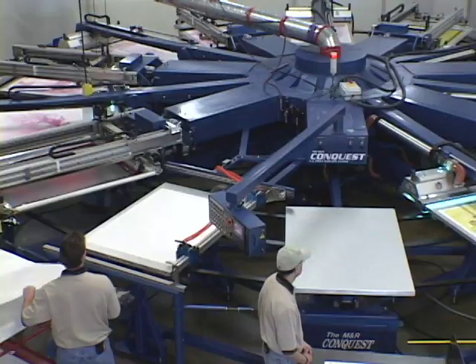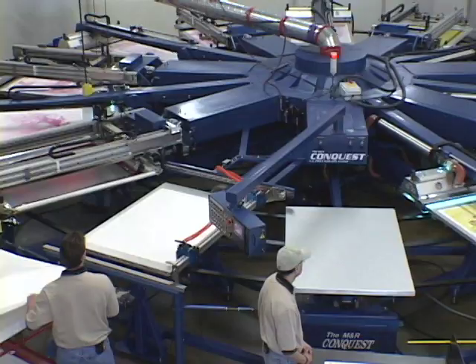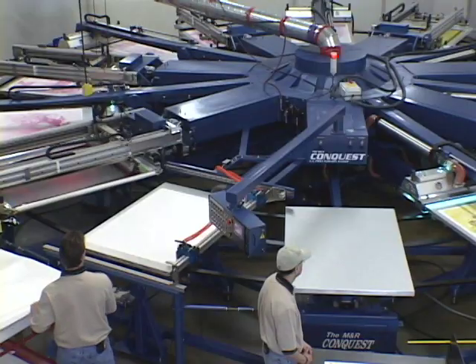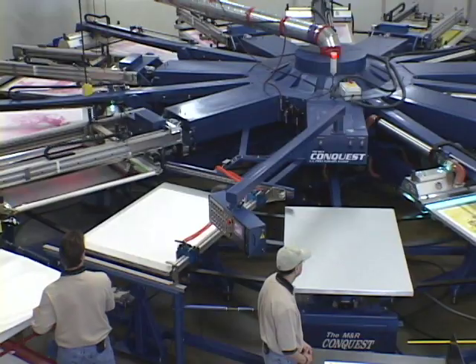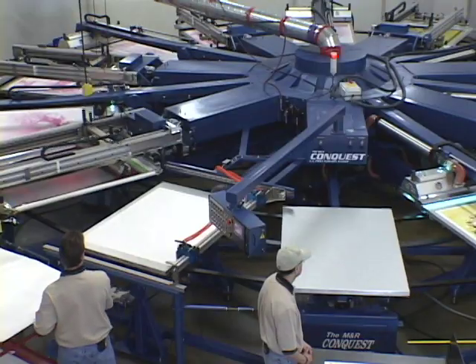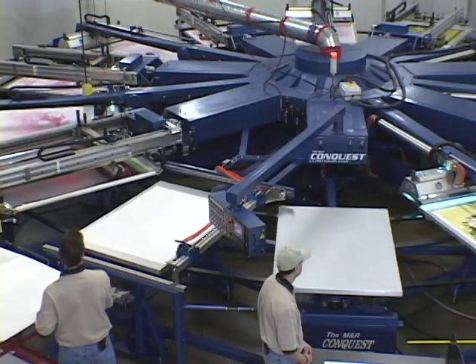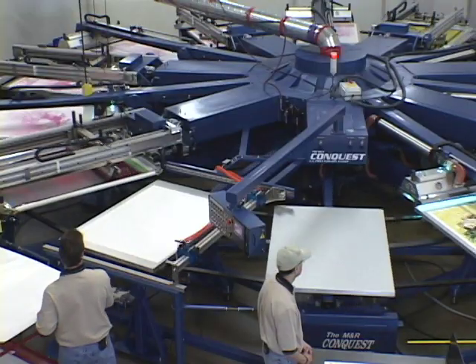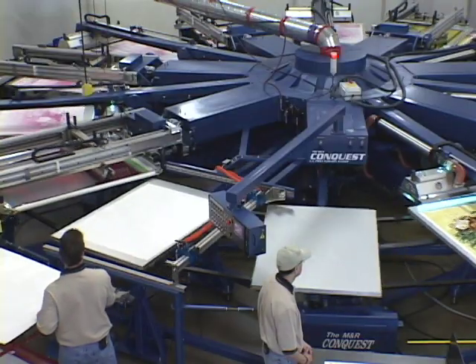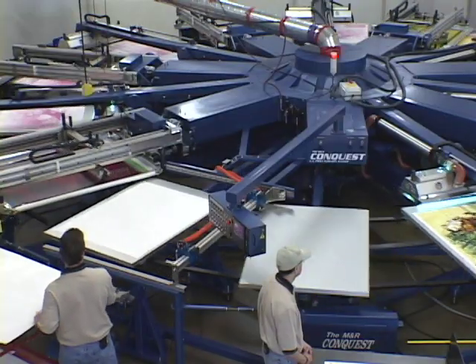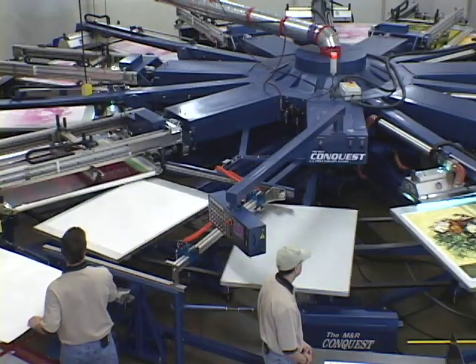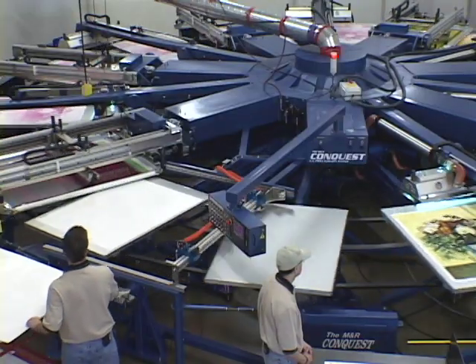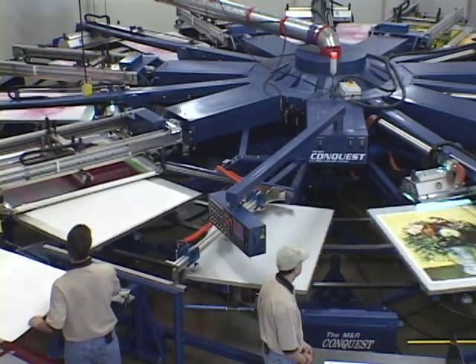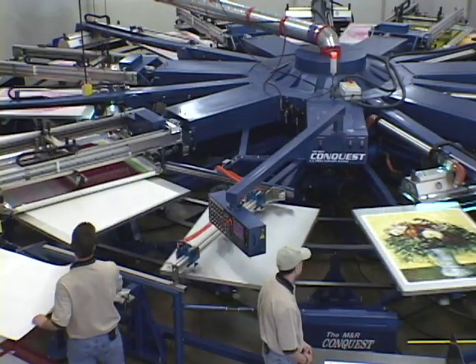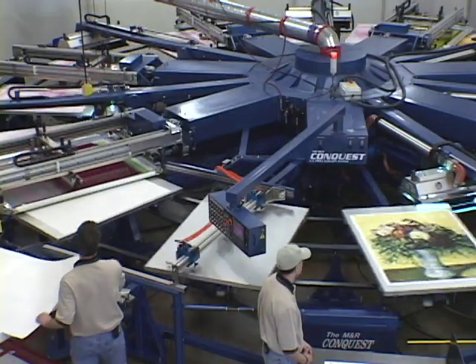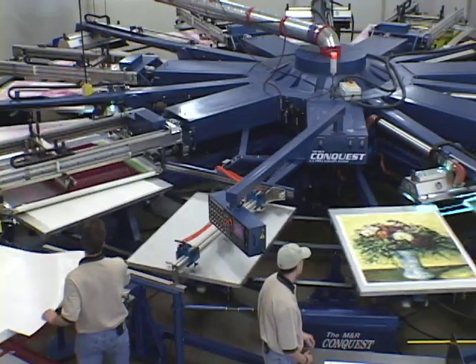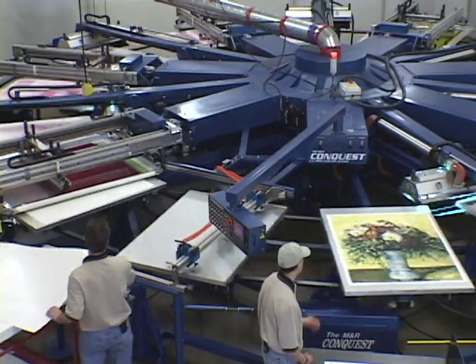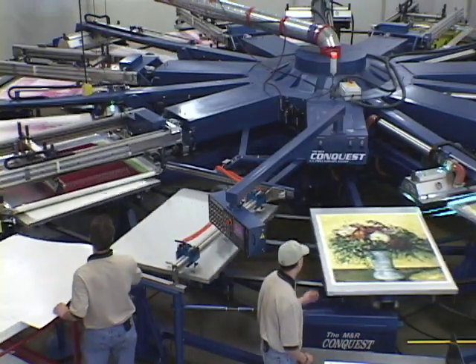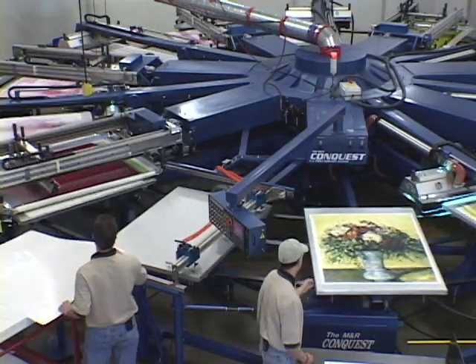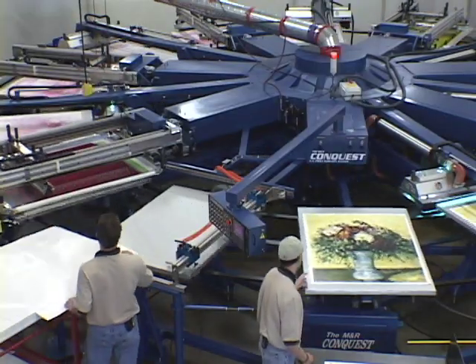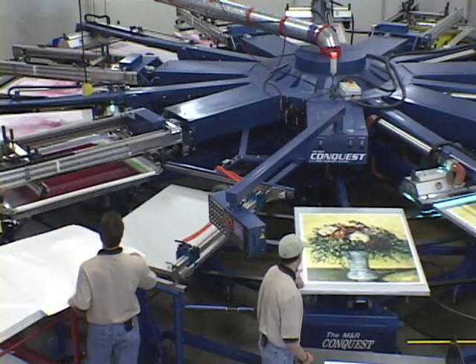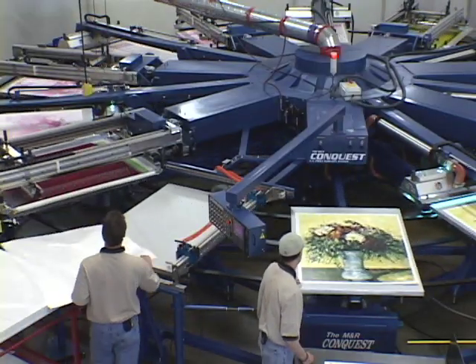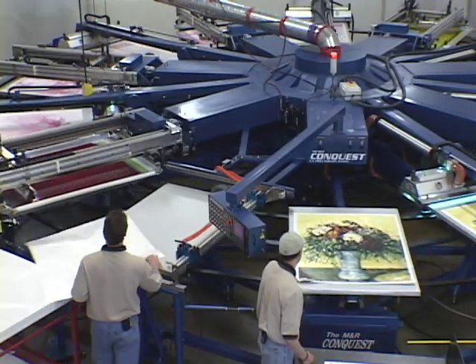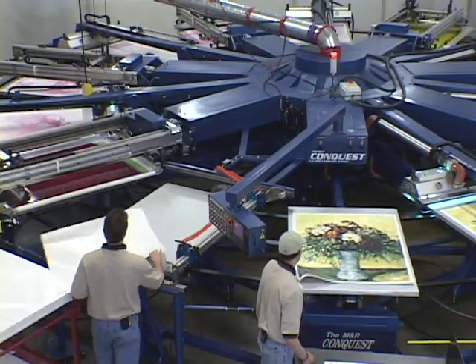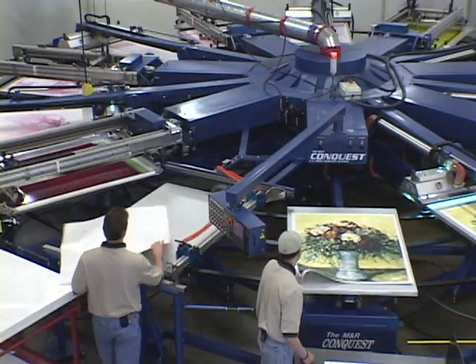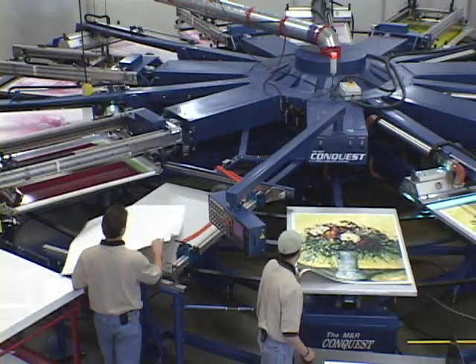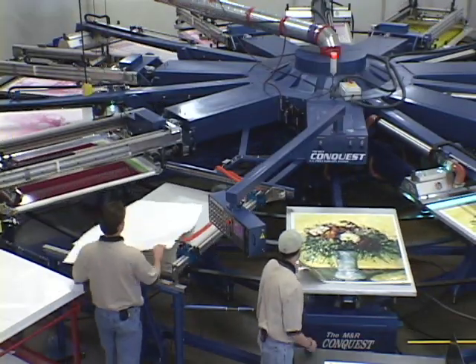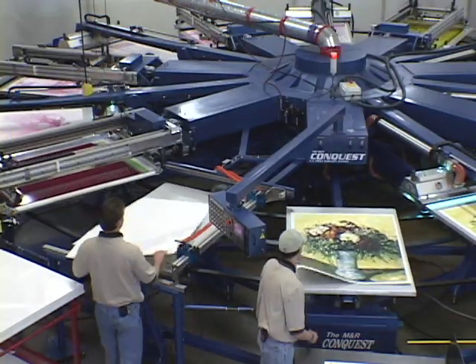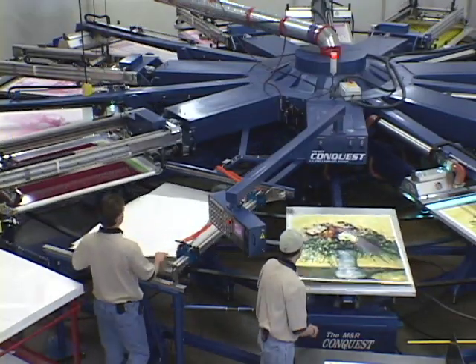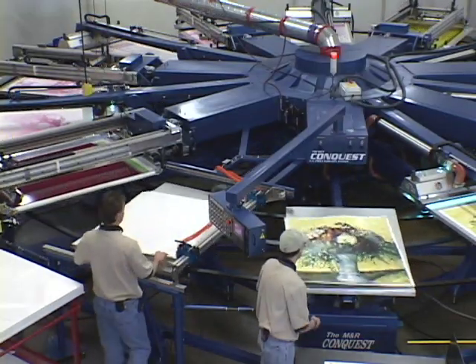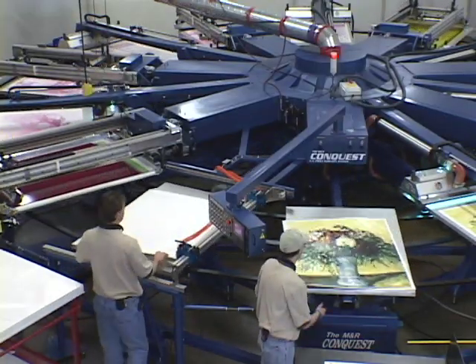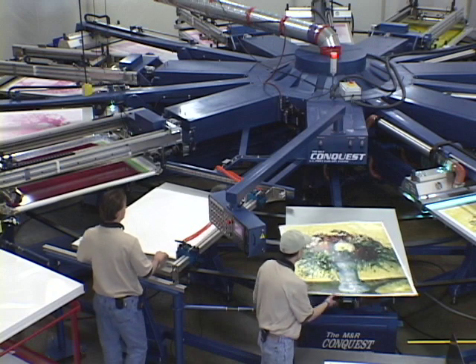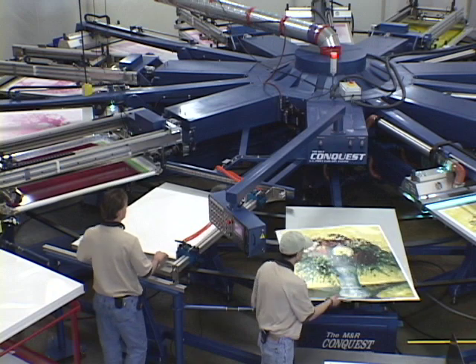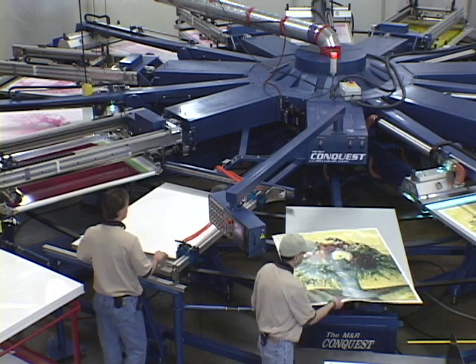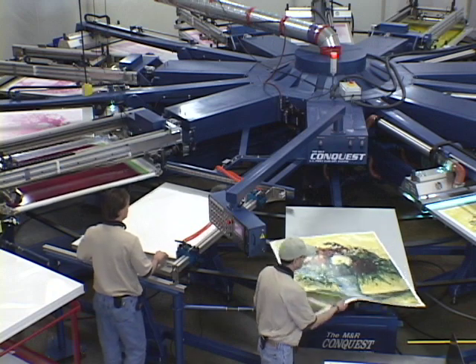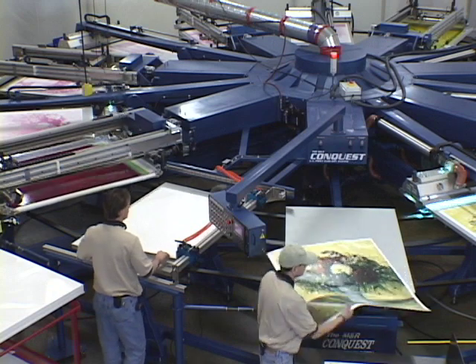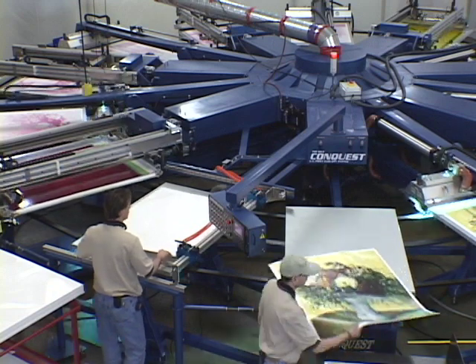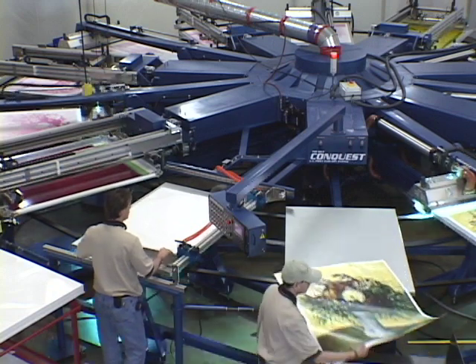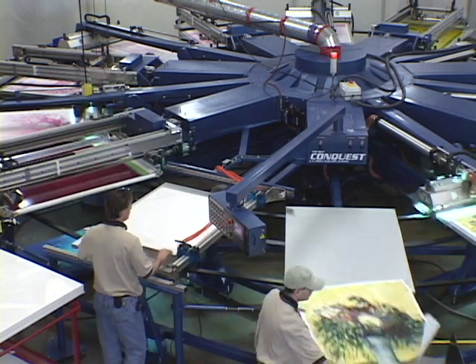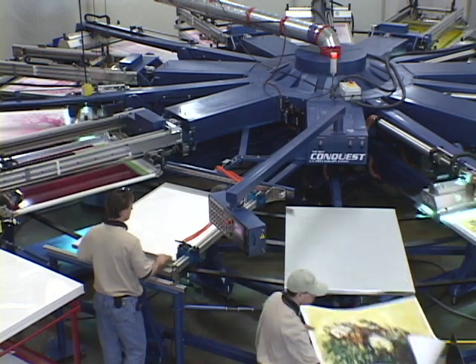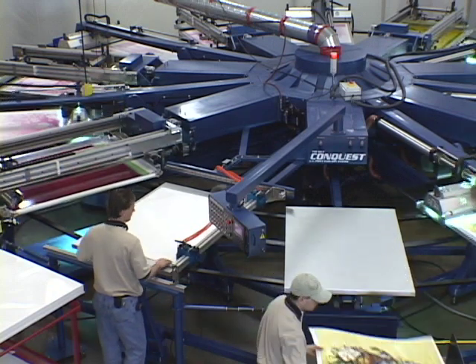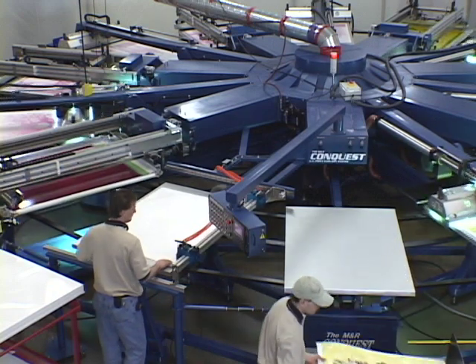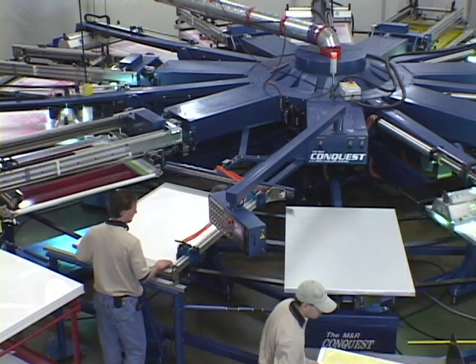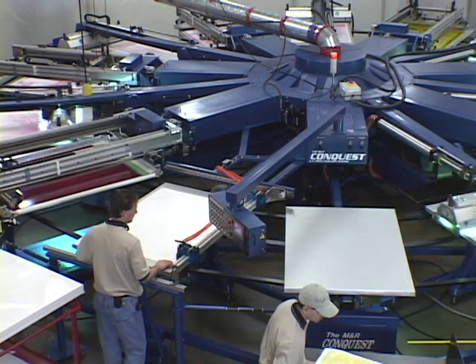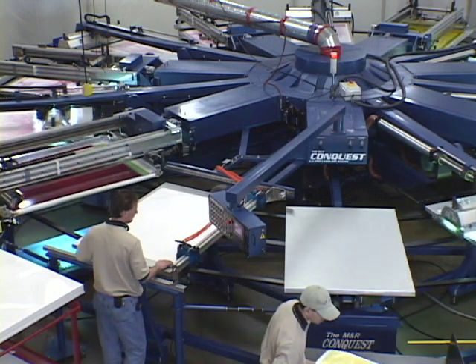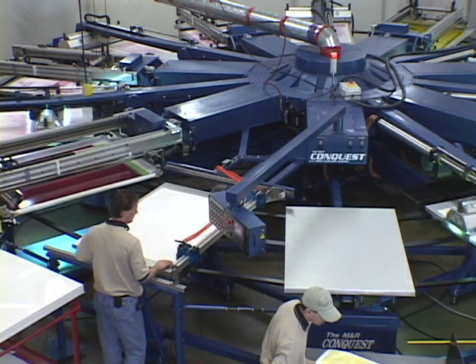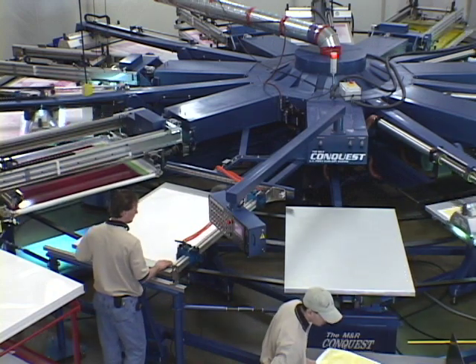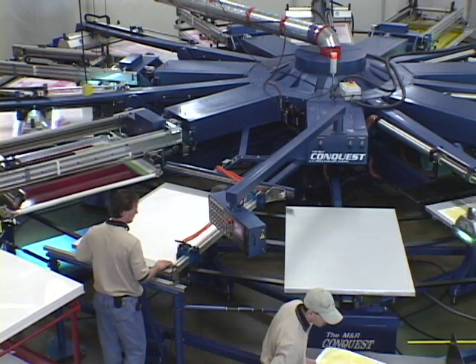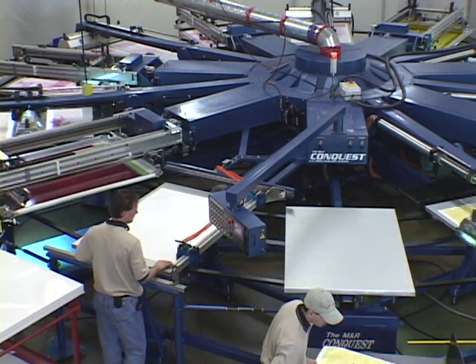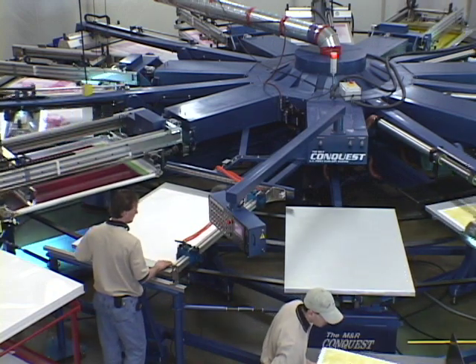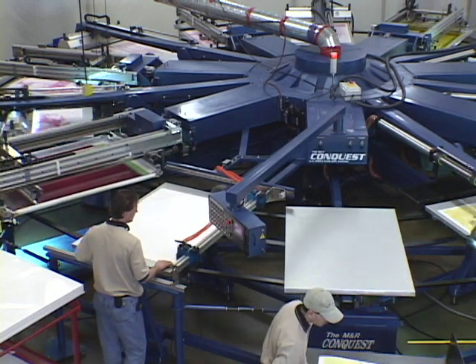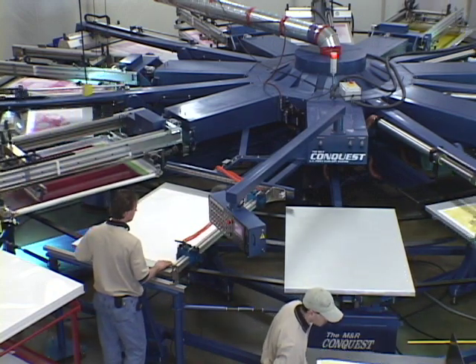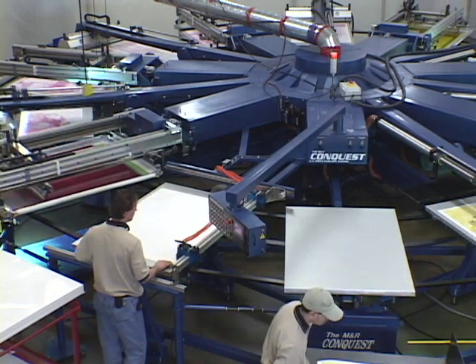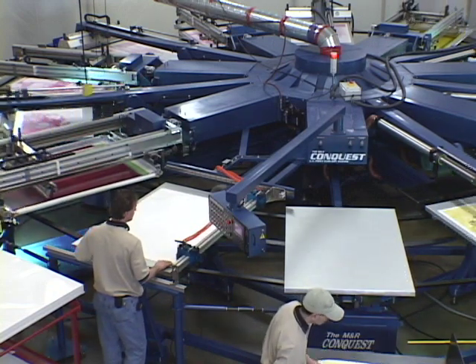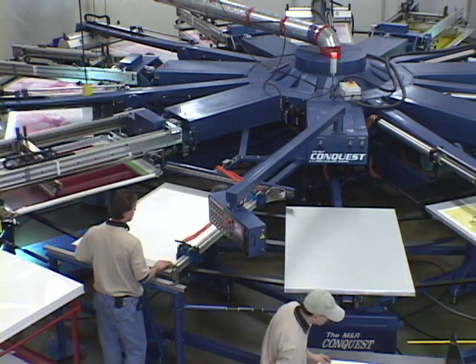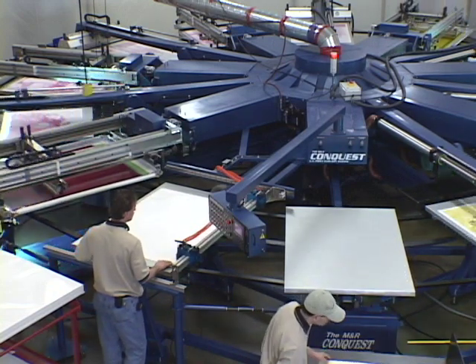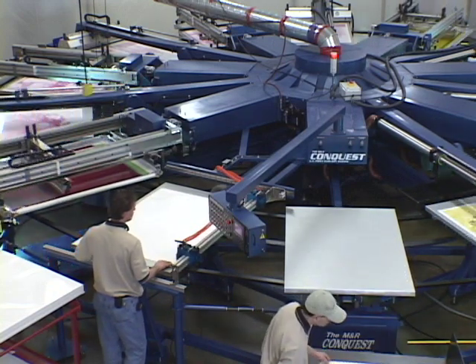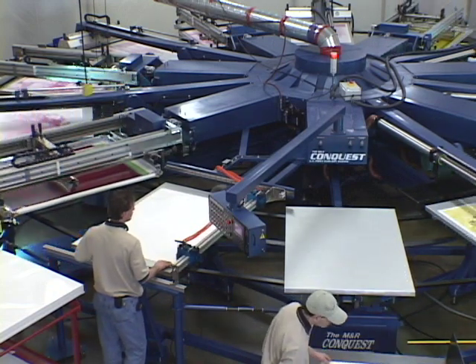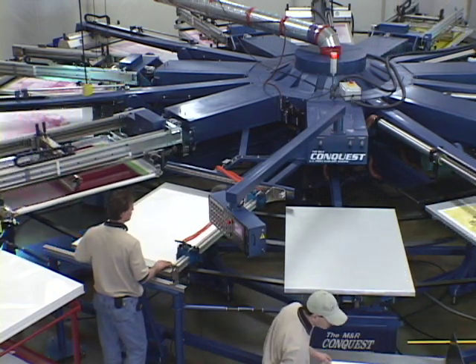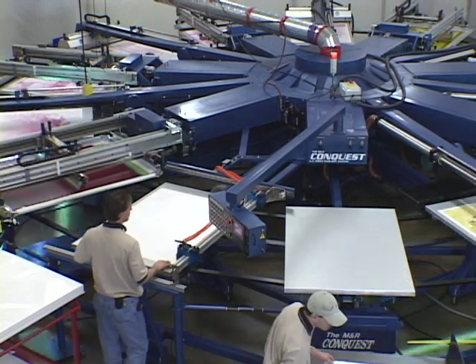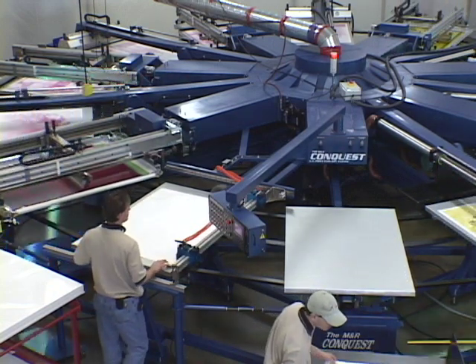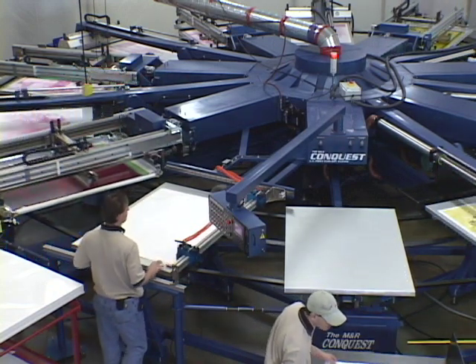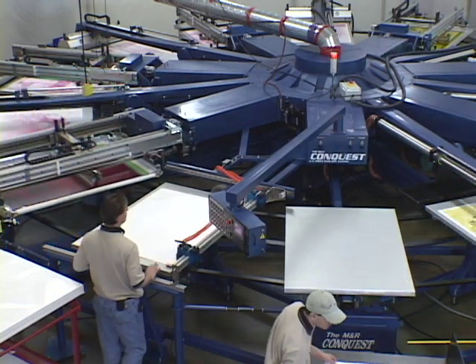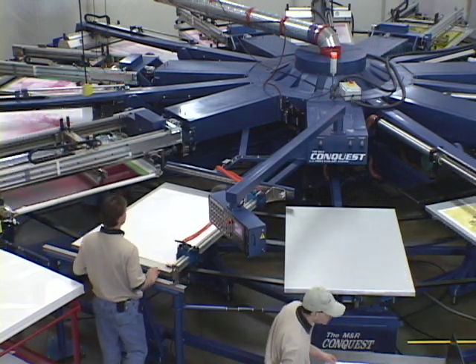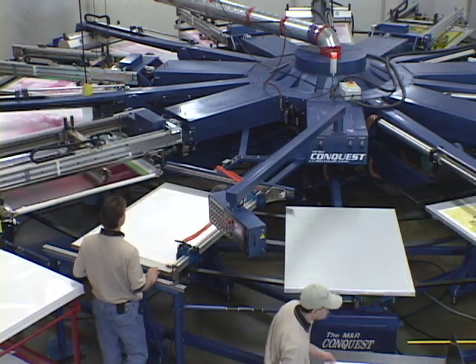For versatile, high-quality, multi-color UV graphic printing, nothing can beat the M&R Conquest Press.